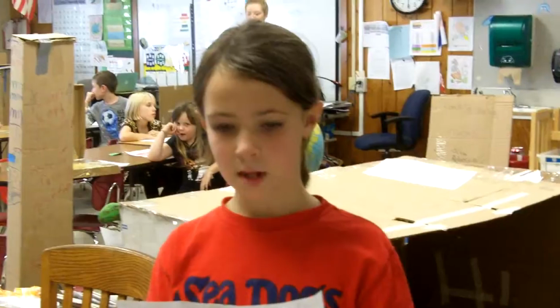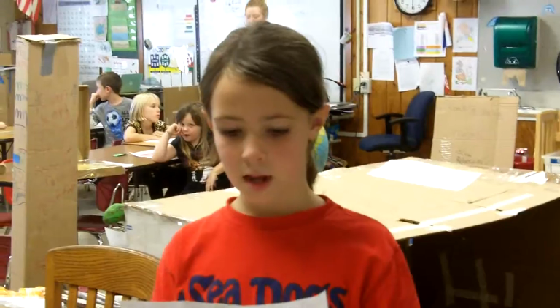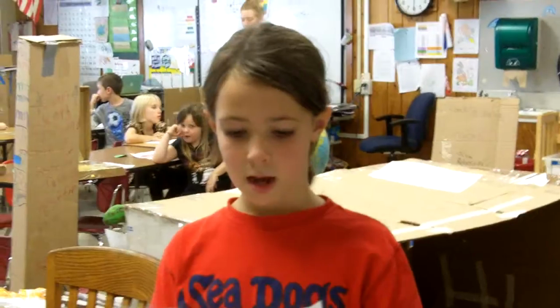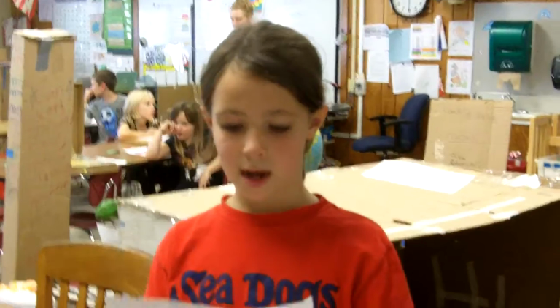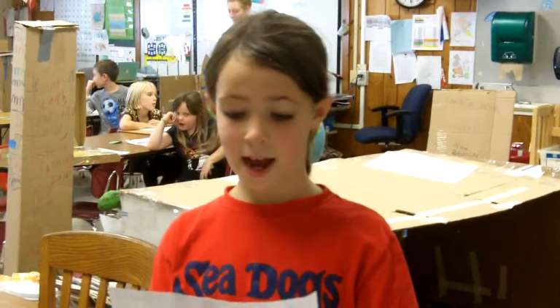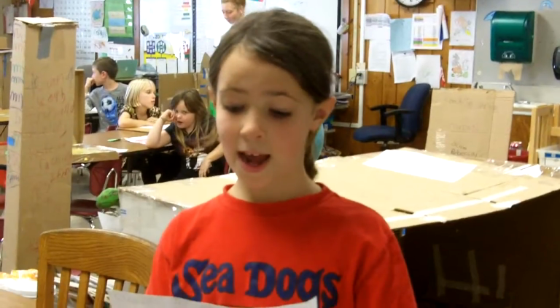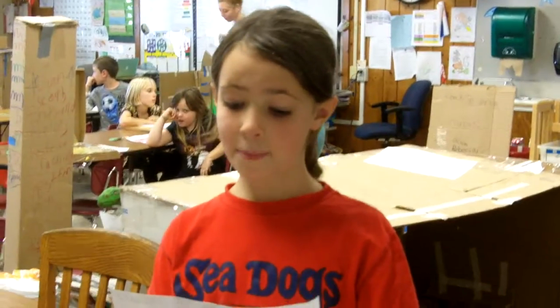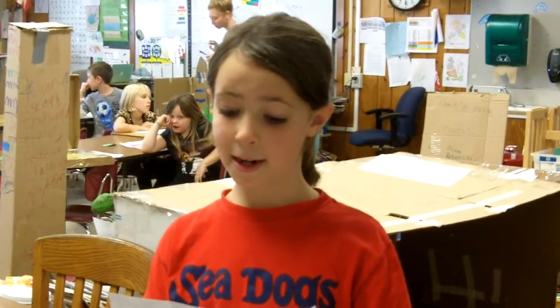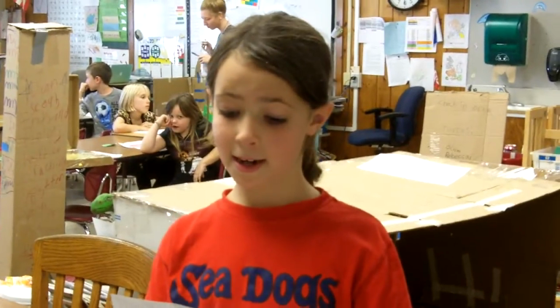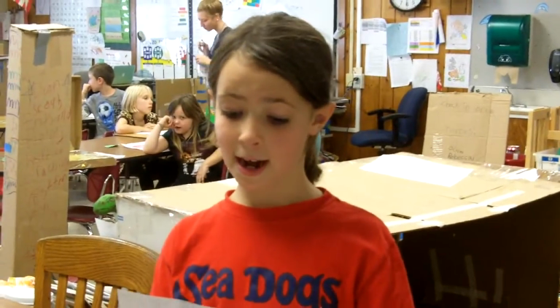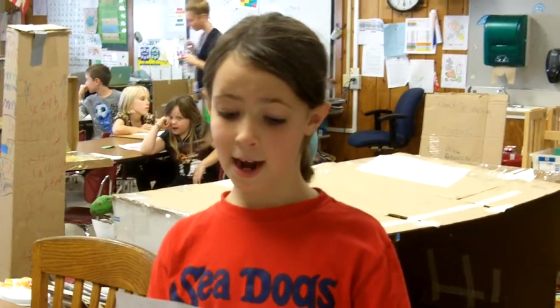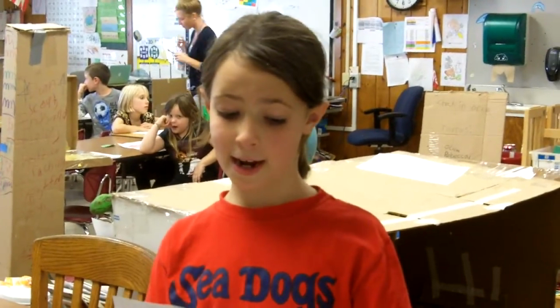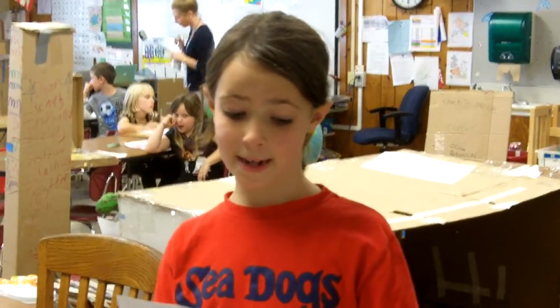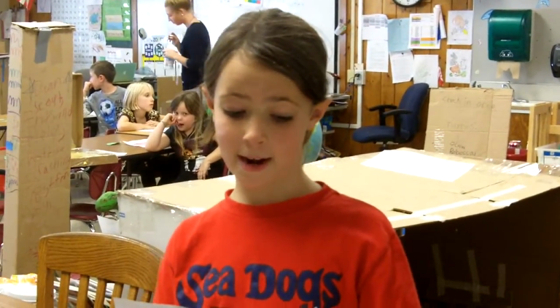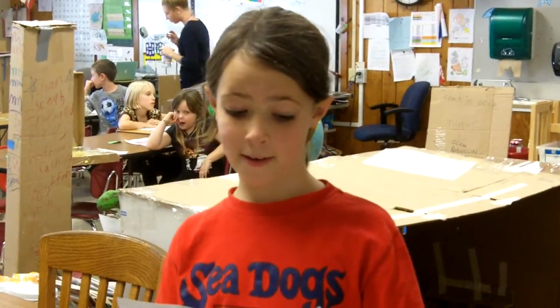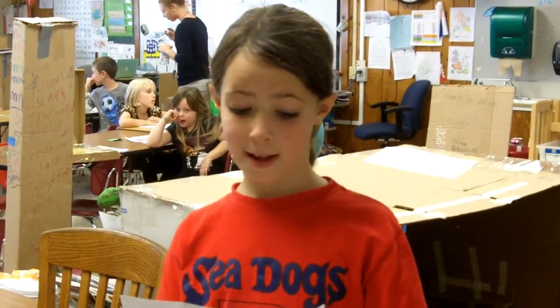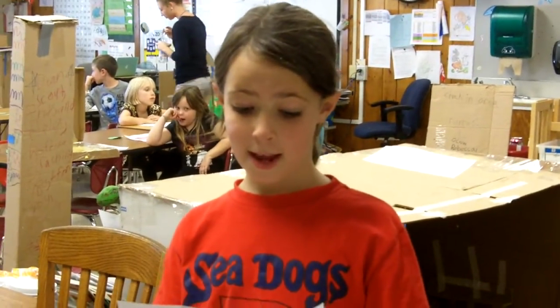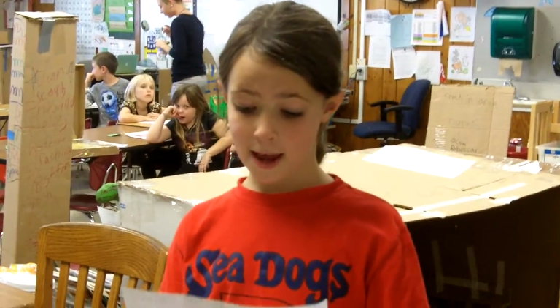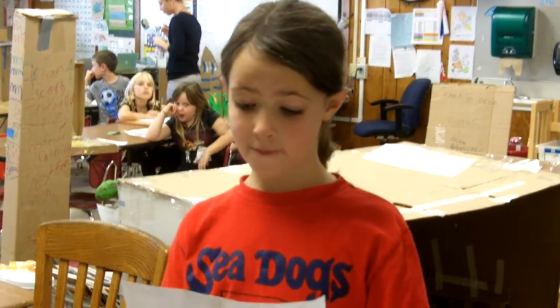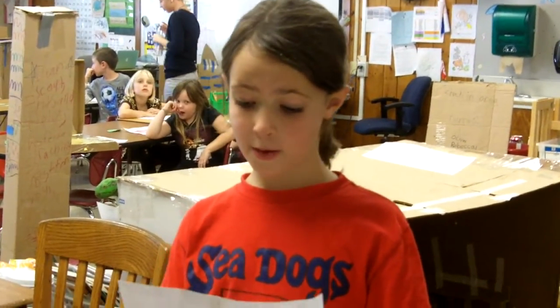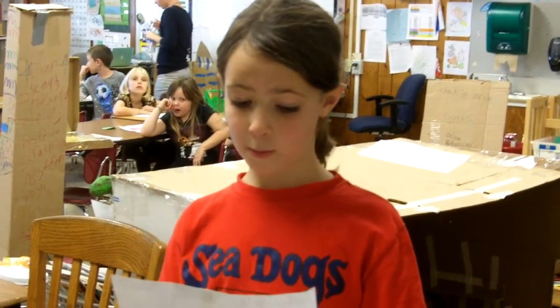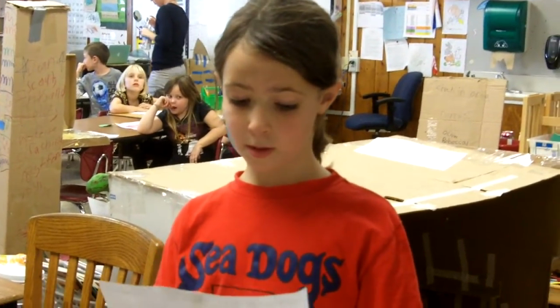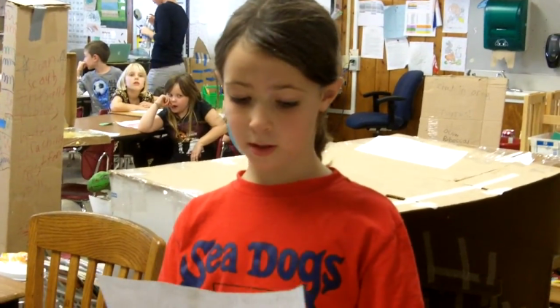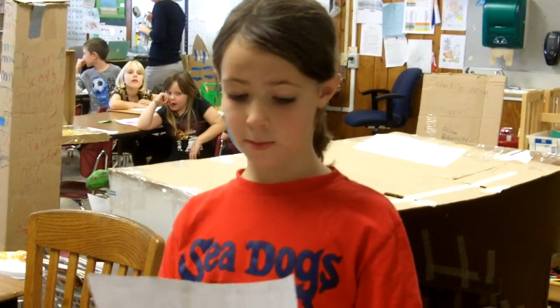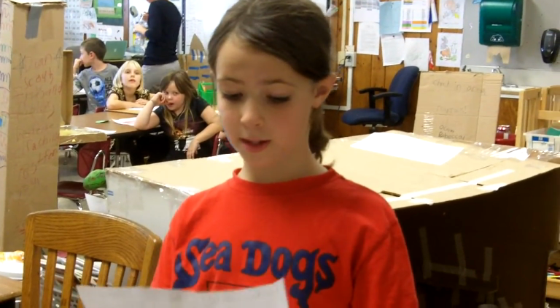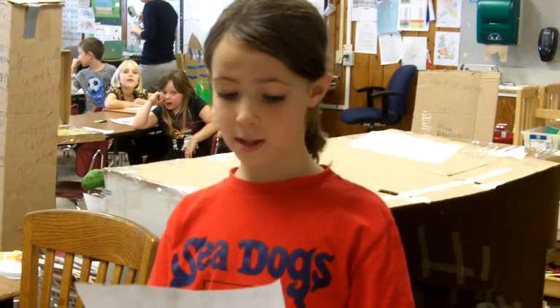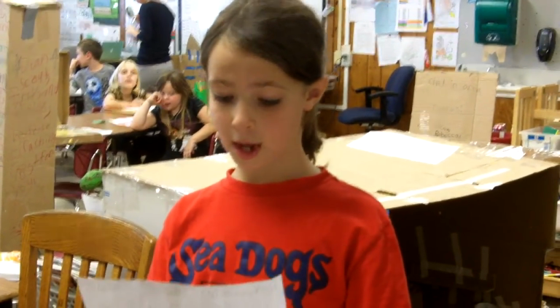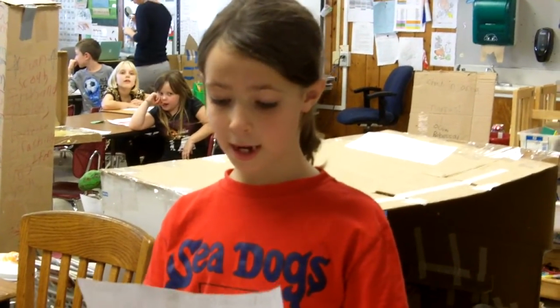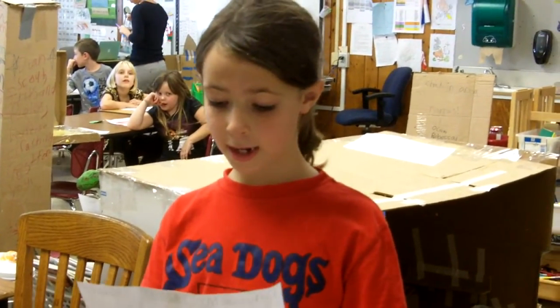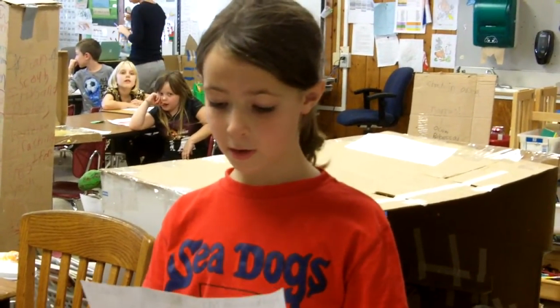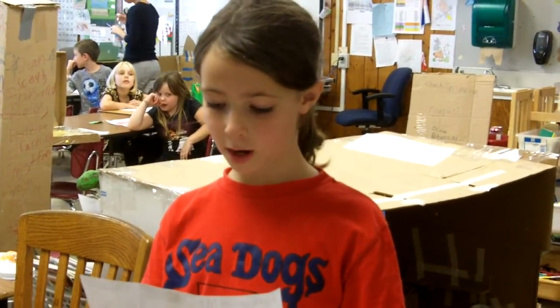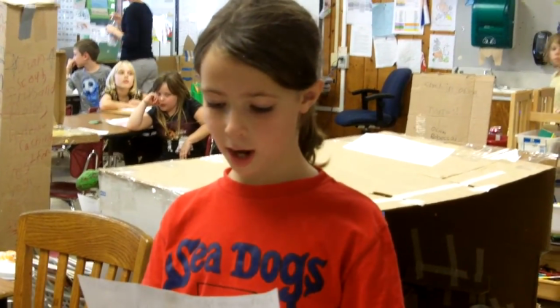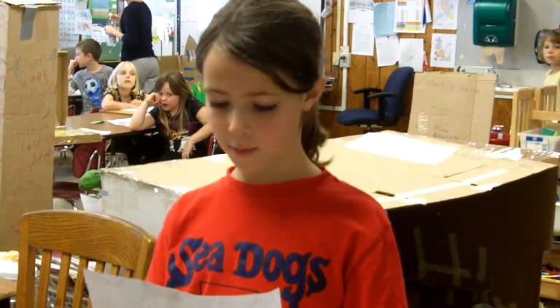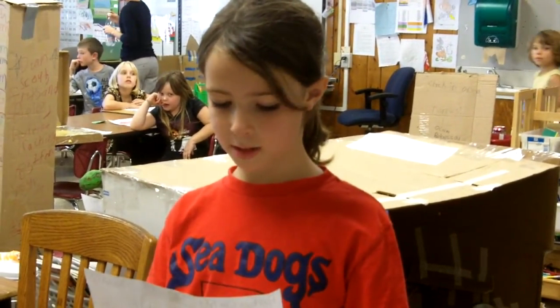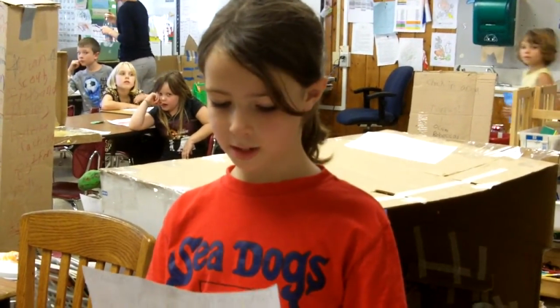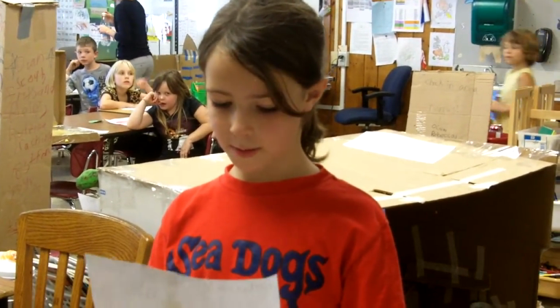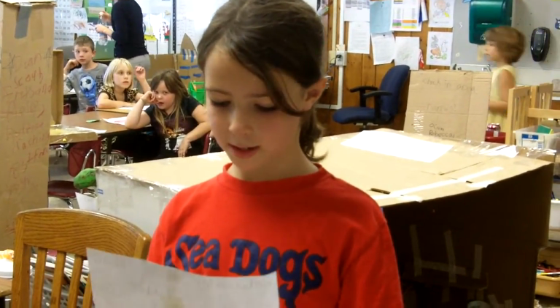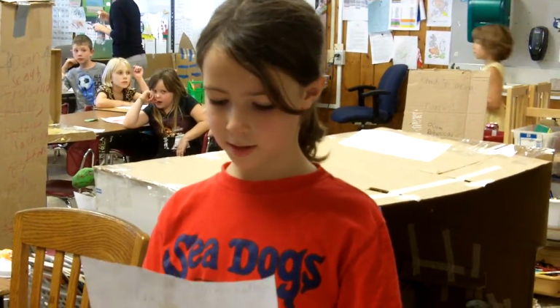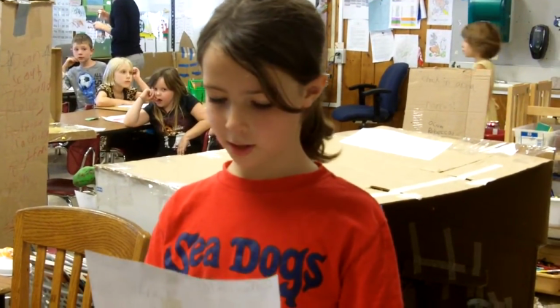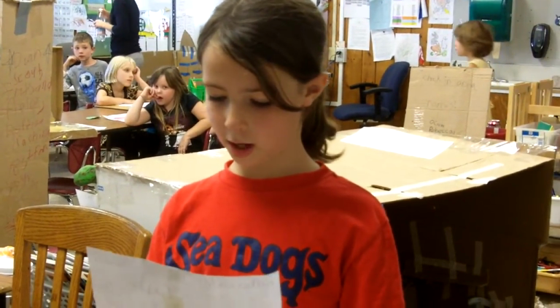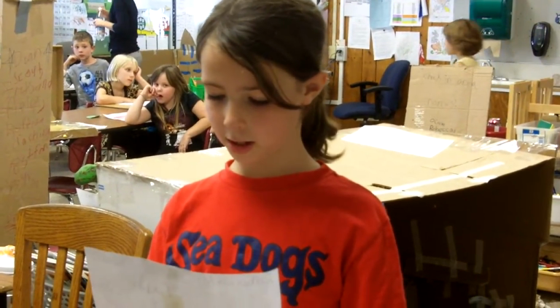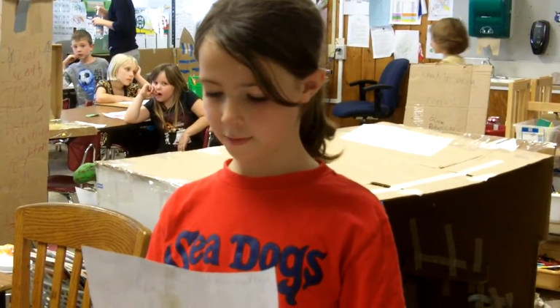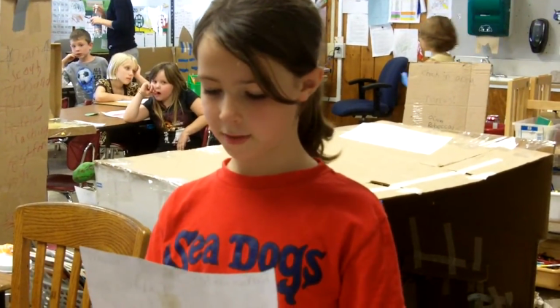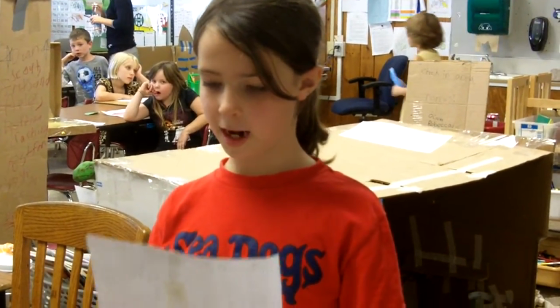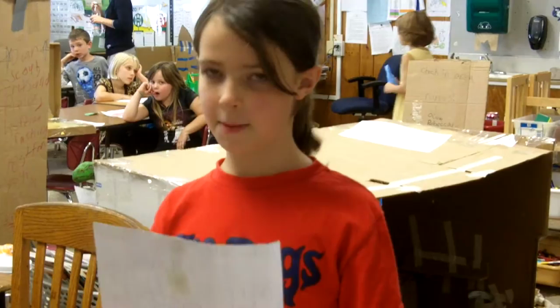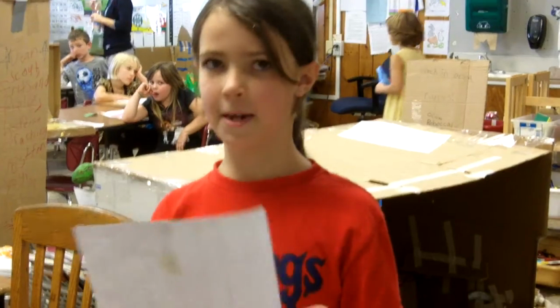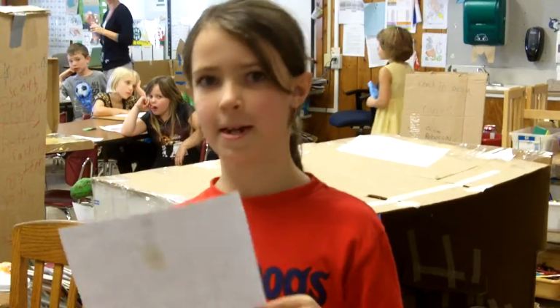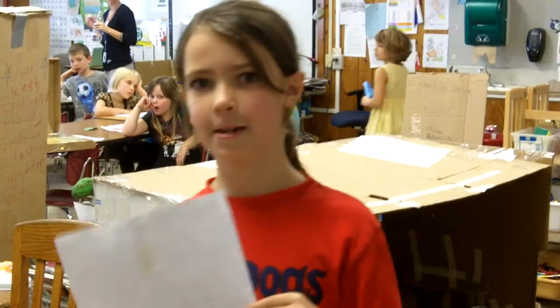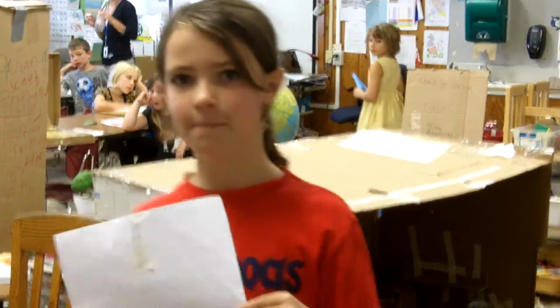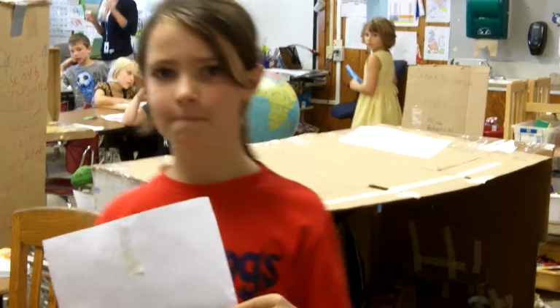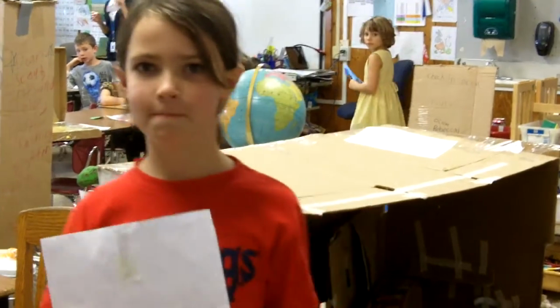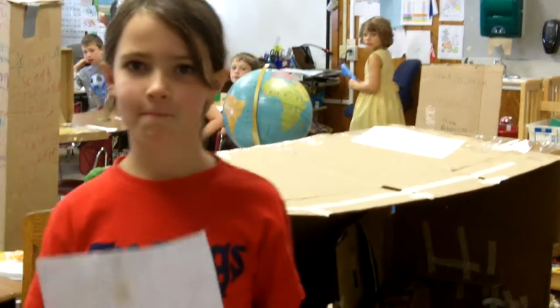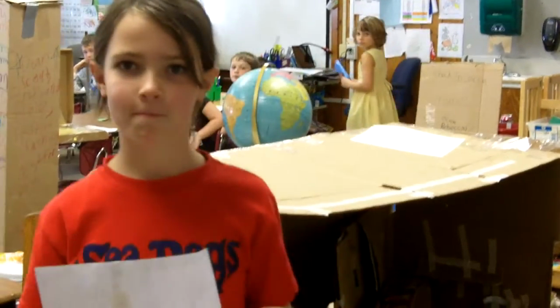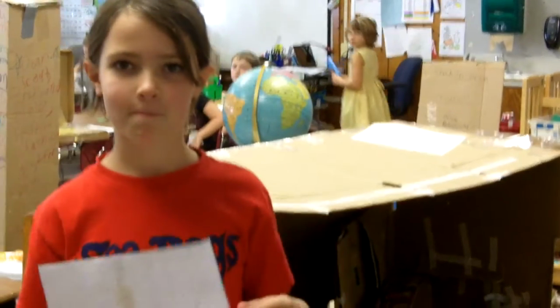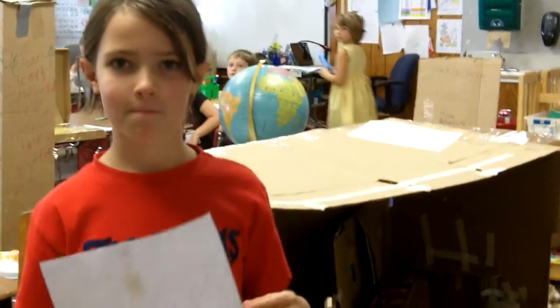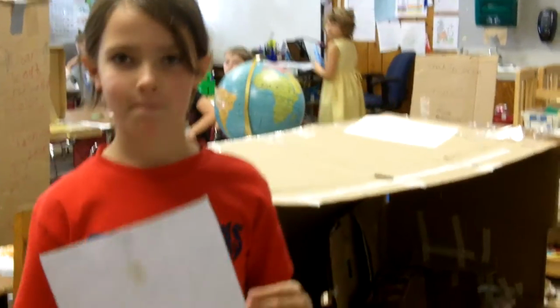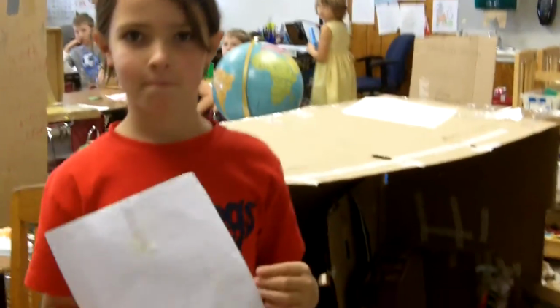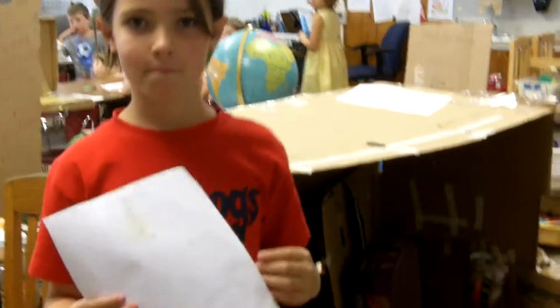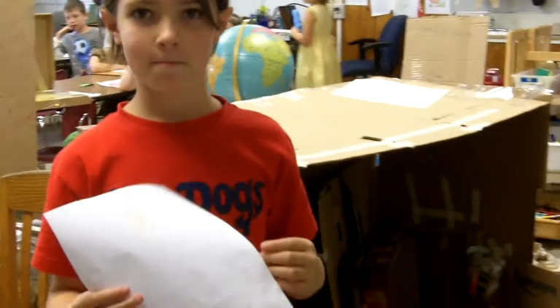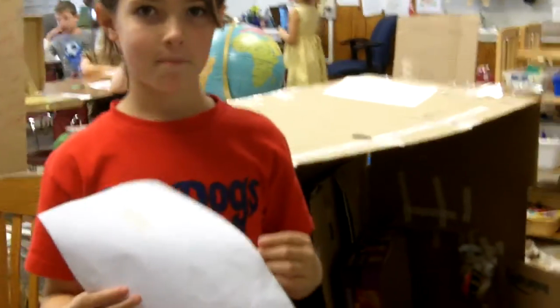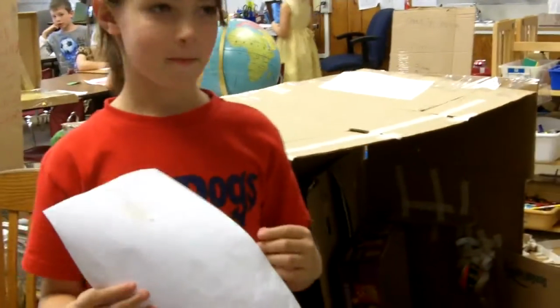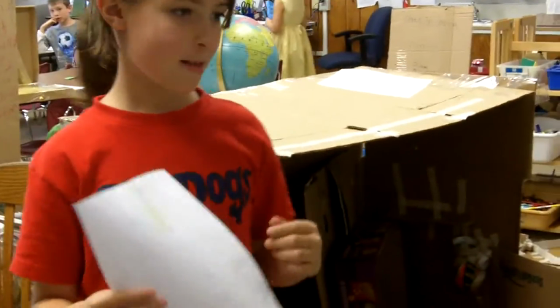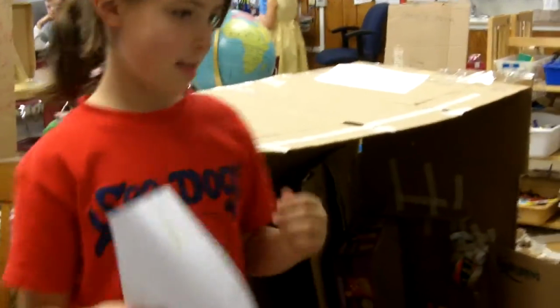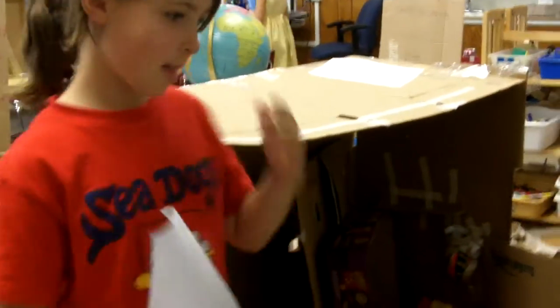I made a hideout. If it were a real hideout, I would spend a lot of time in it. Can you give us a tour of your hideout?